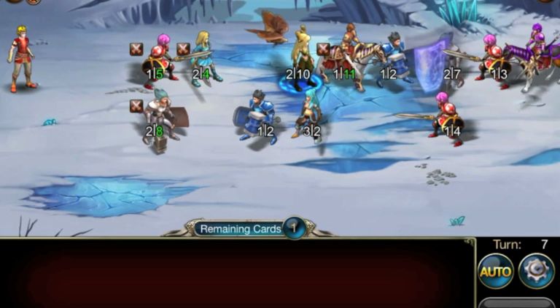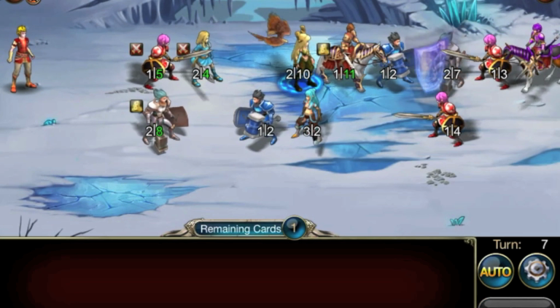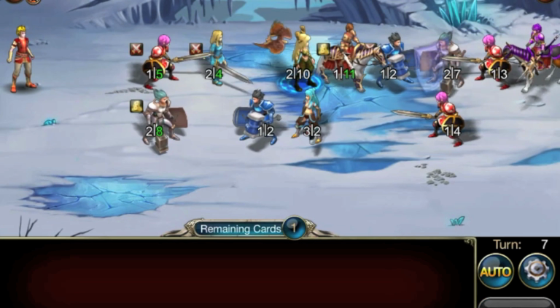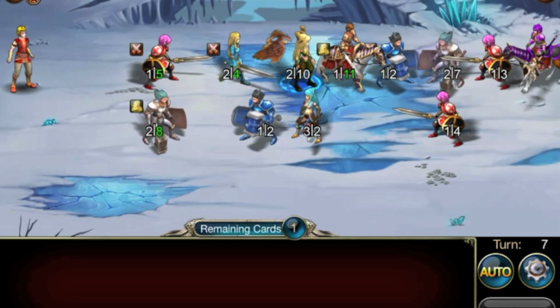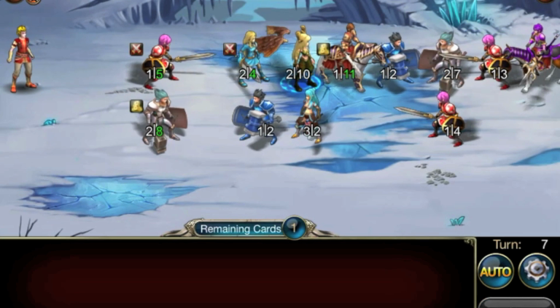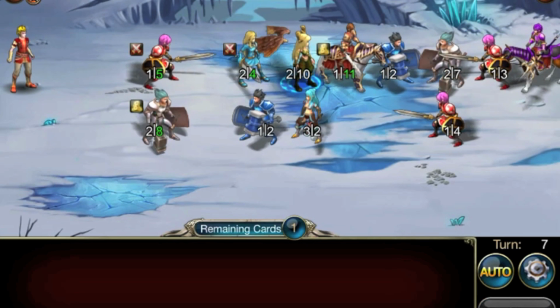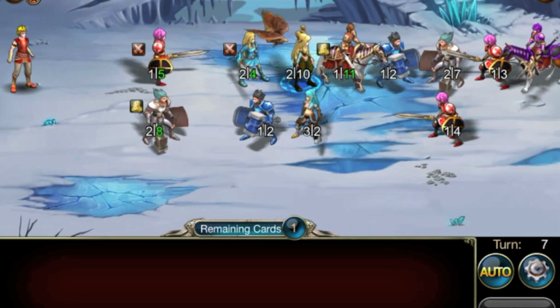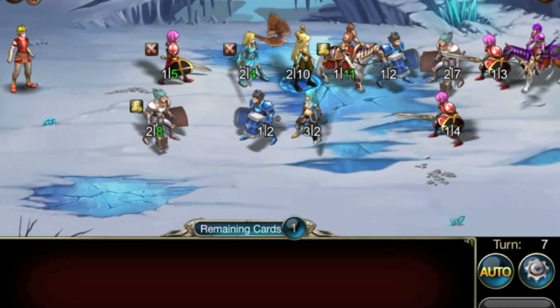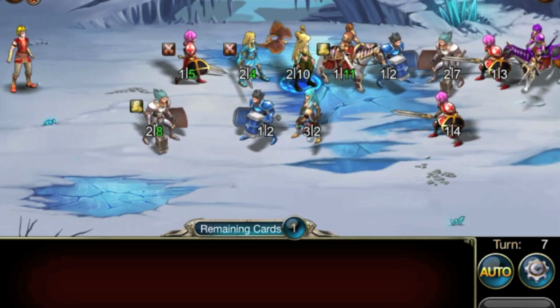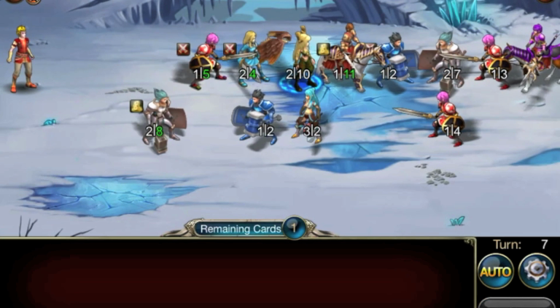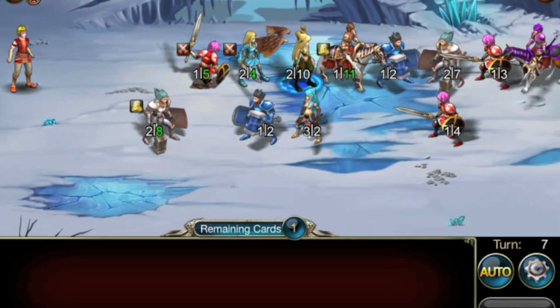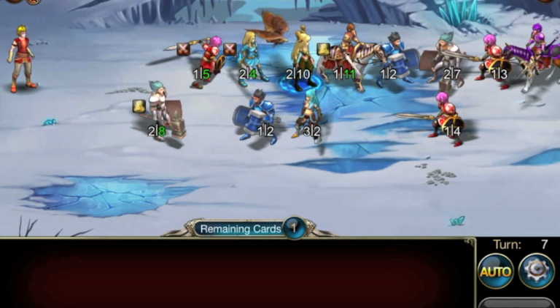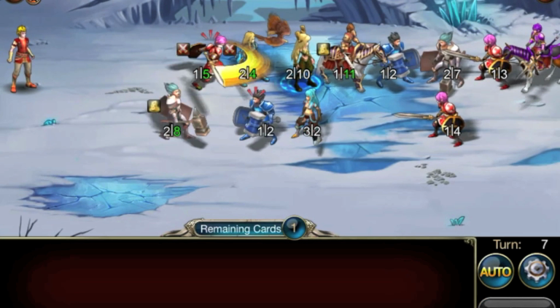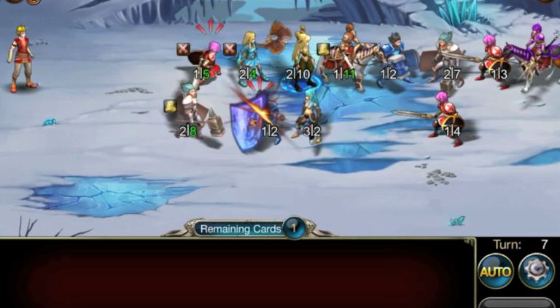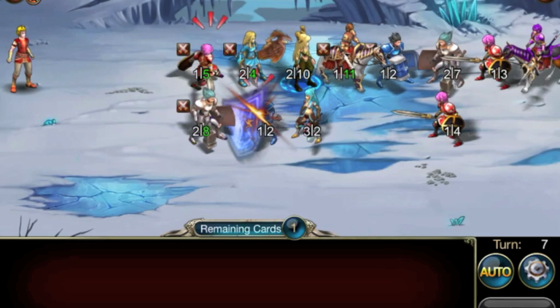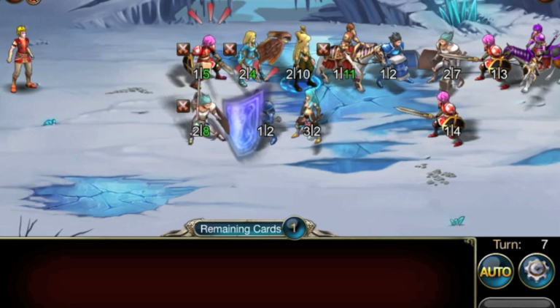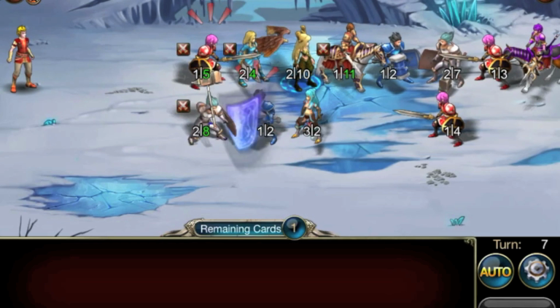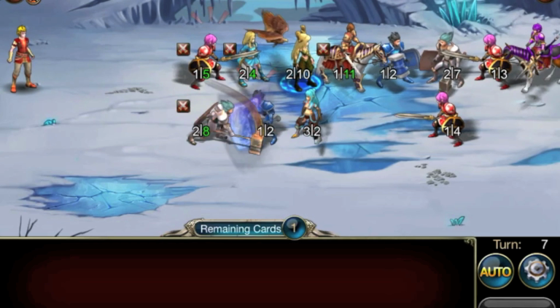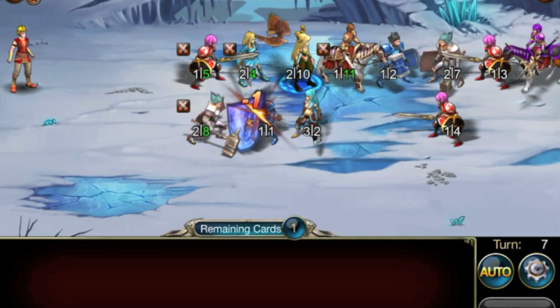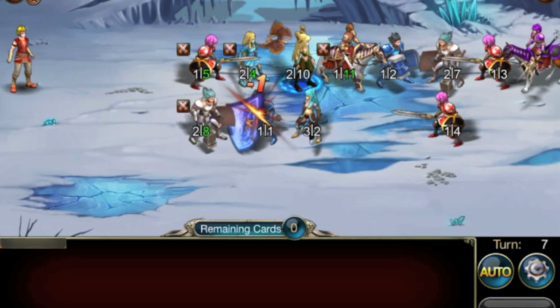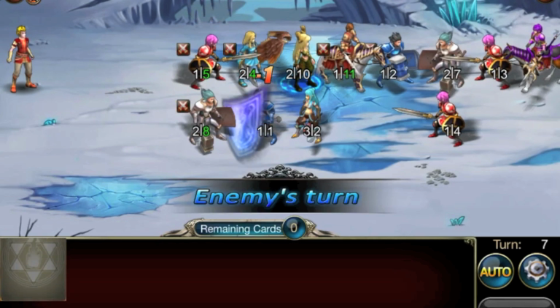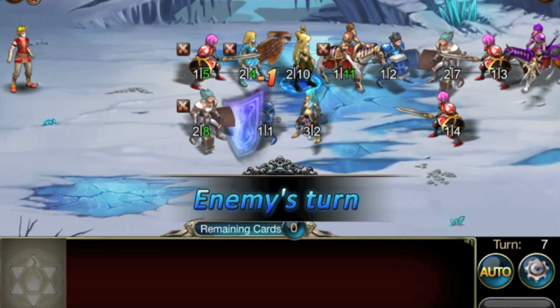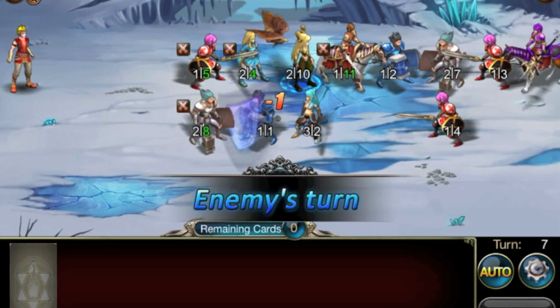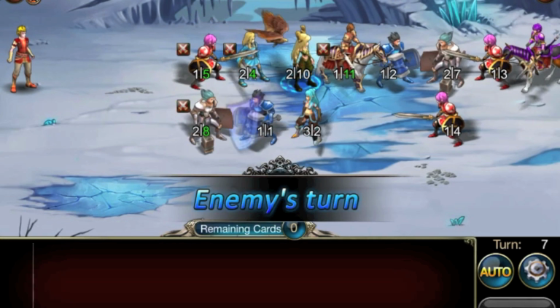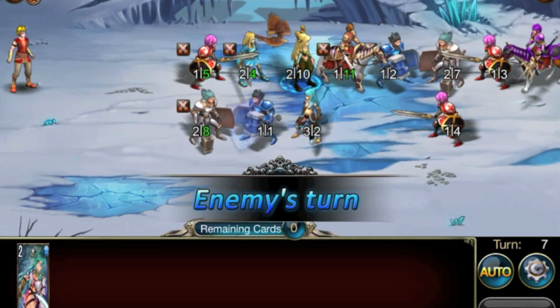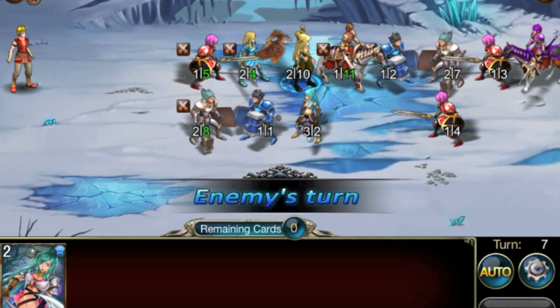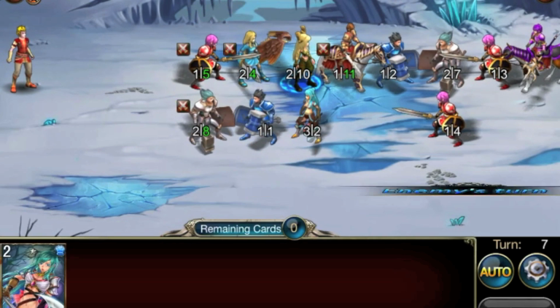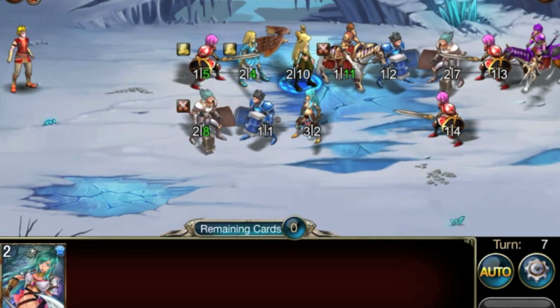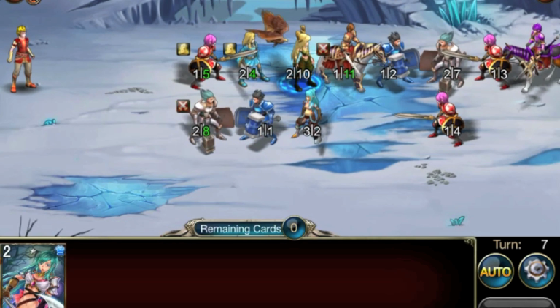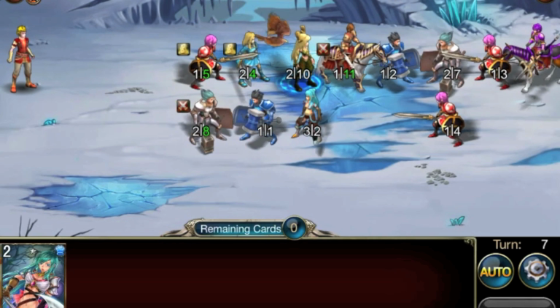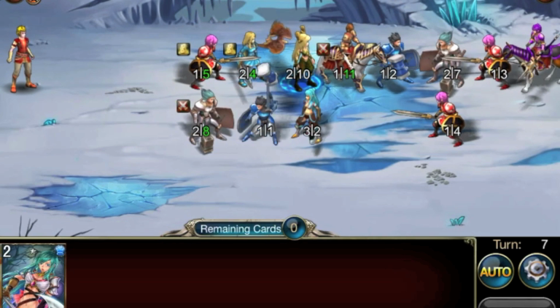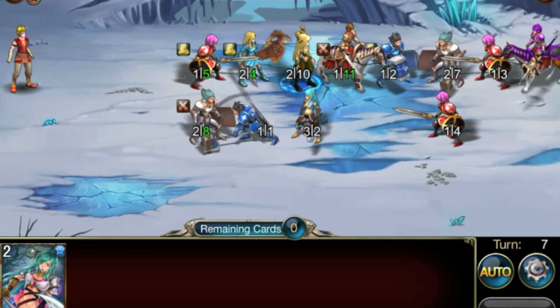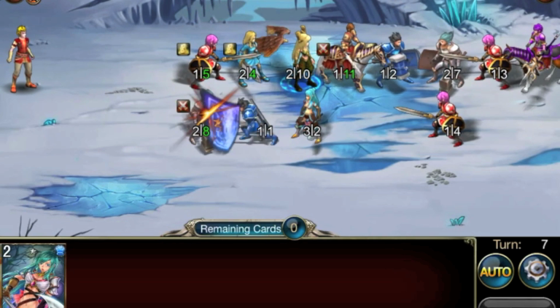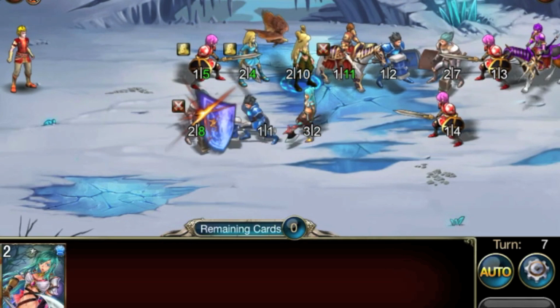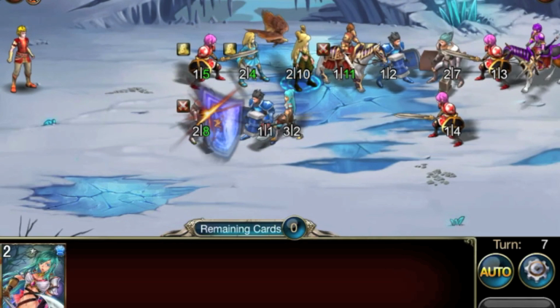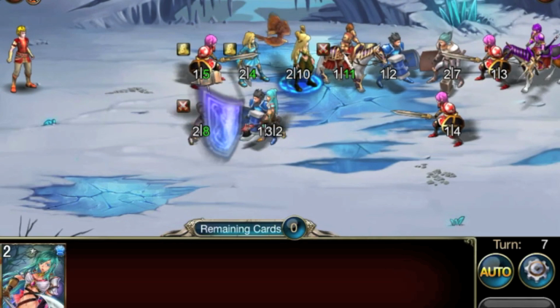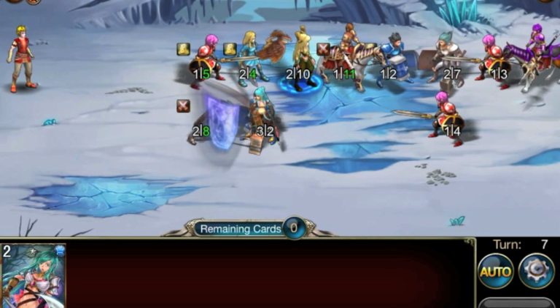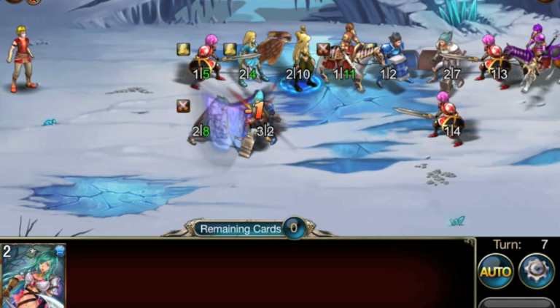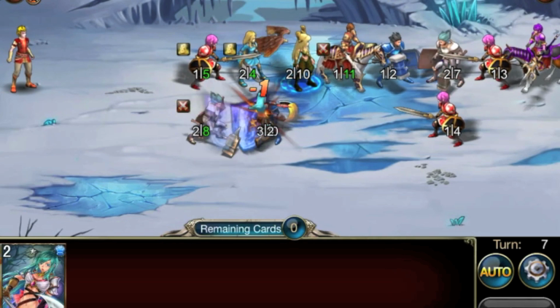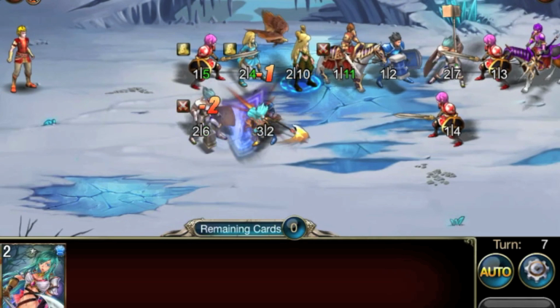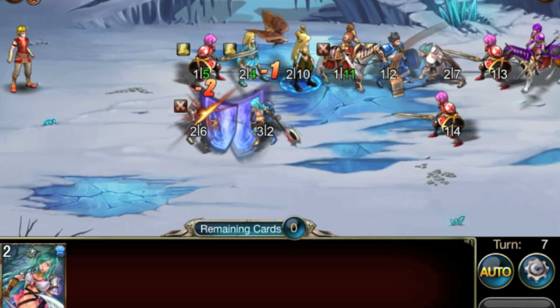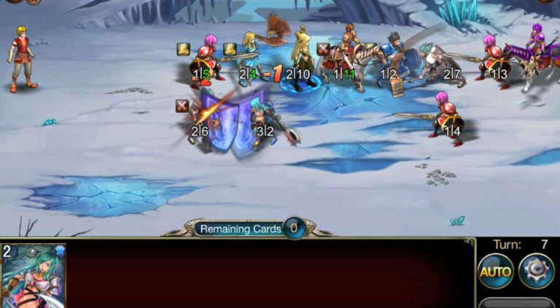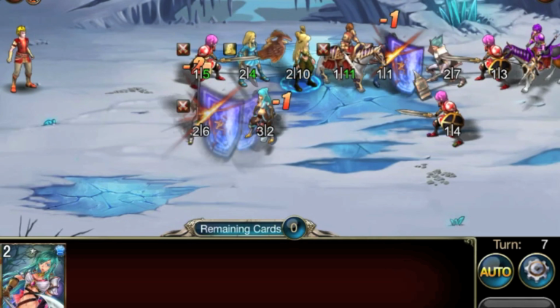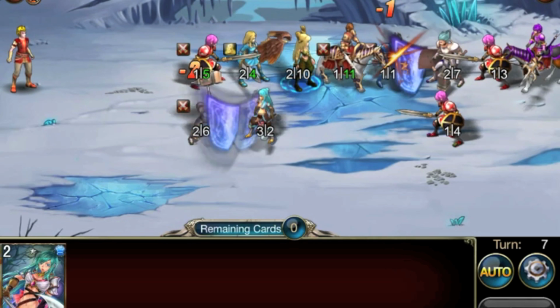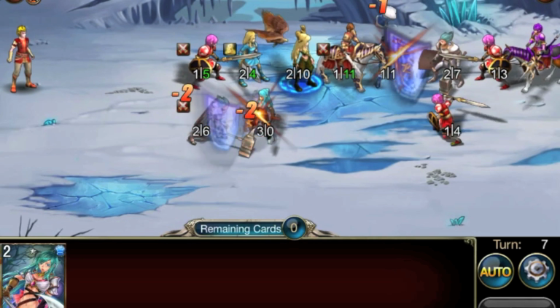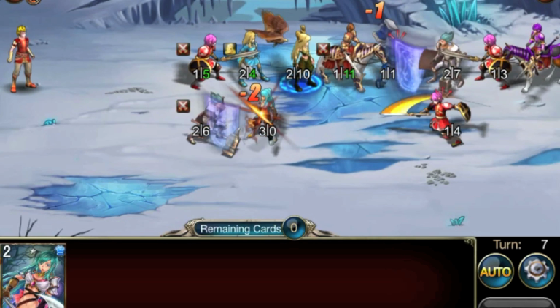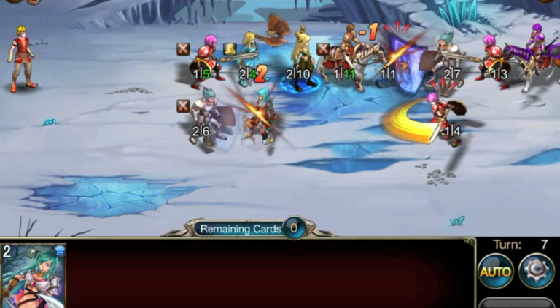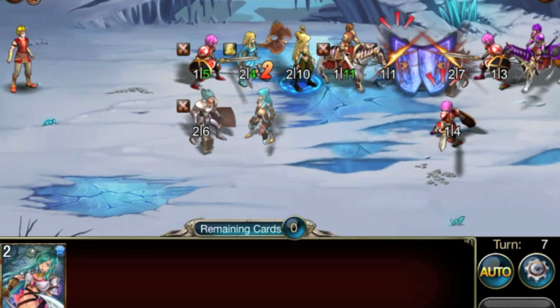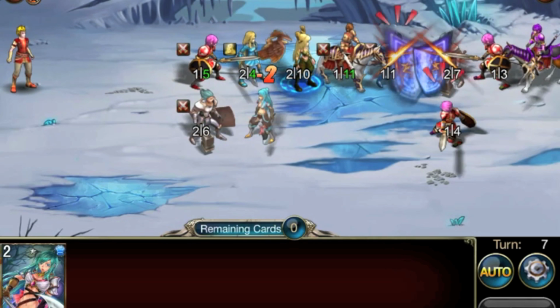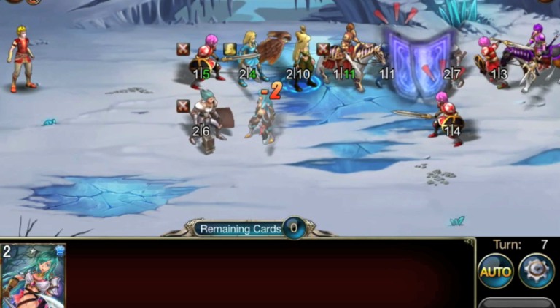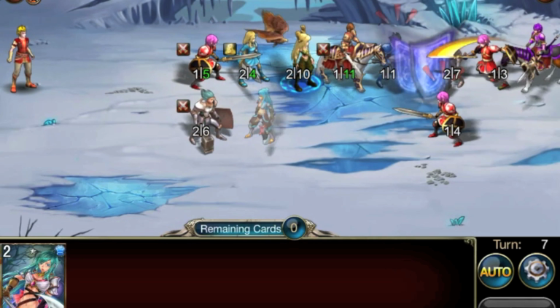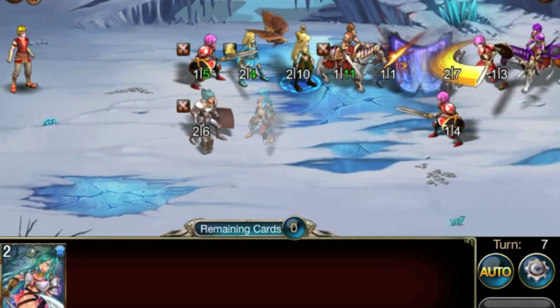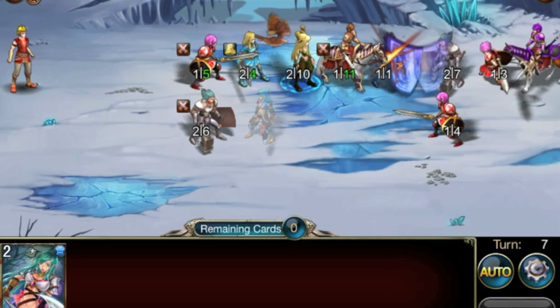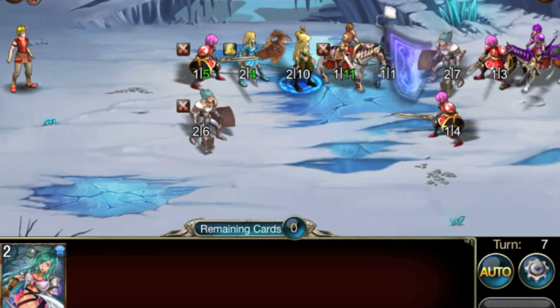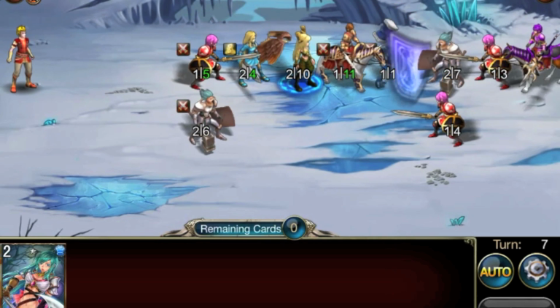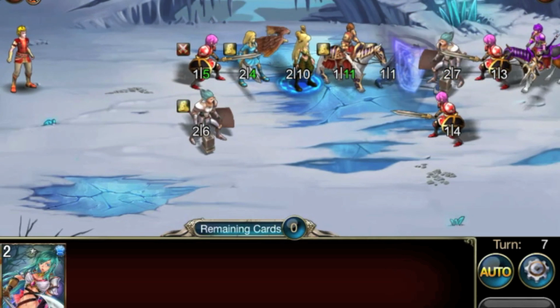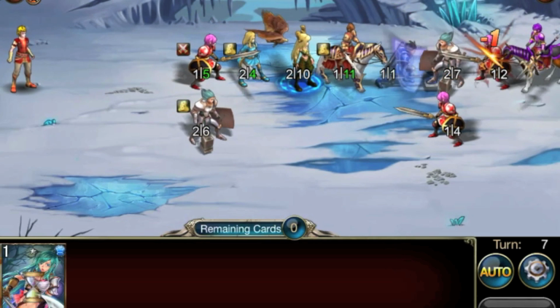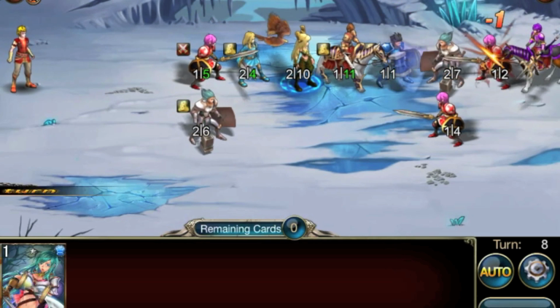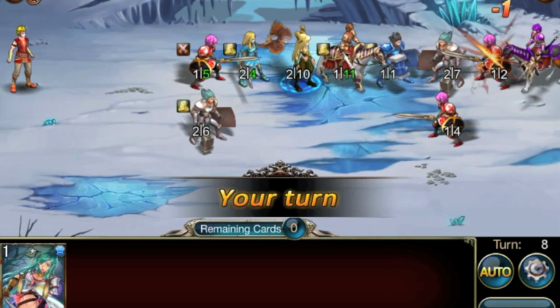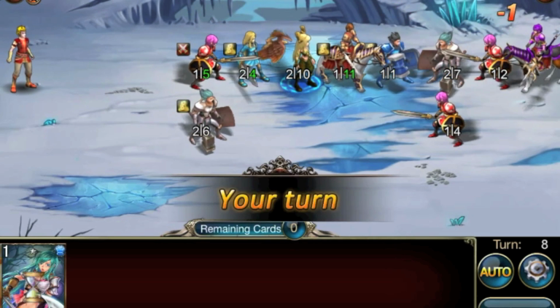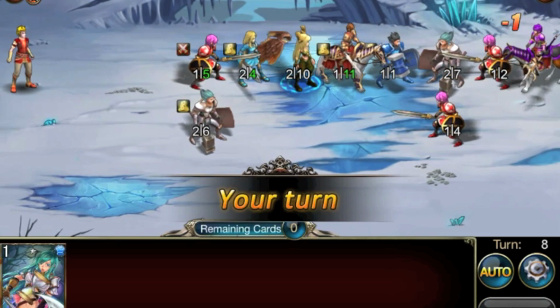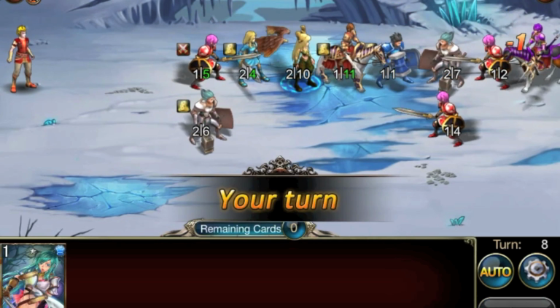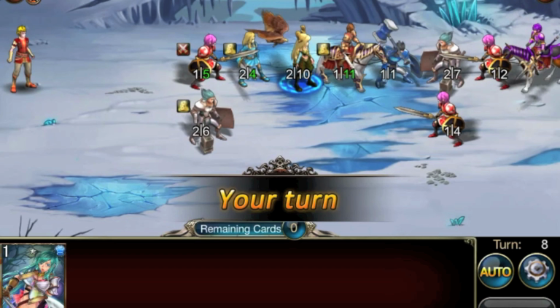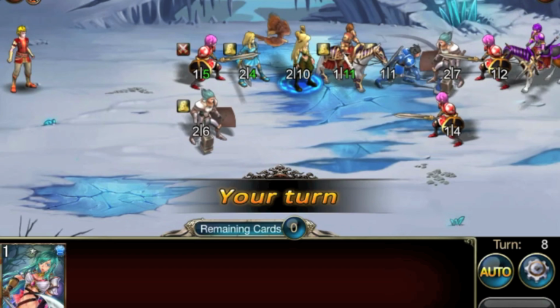Another way to get new or better cards is to combine cards in the Alchemist Lab or in the Forge. To get a better impression of Kings and Legends, watch the following in-game footage.